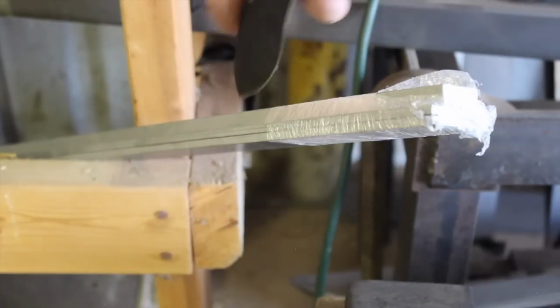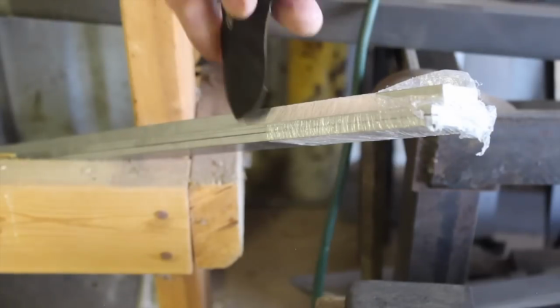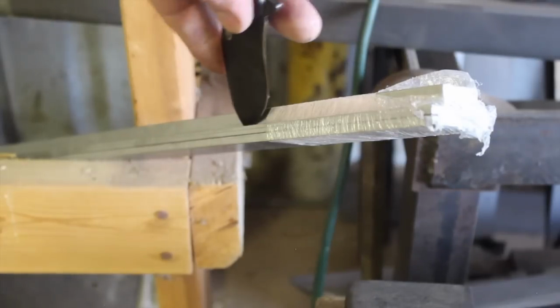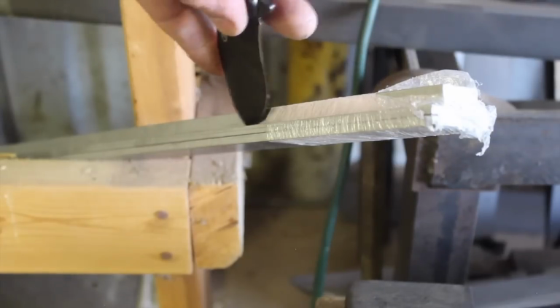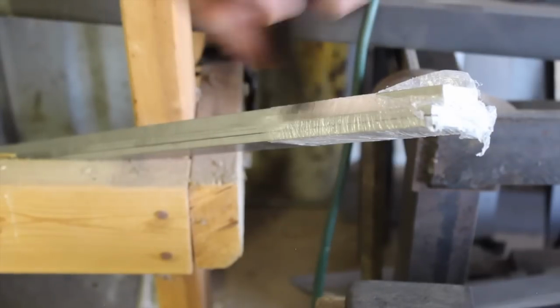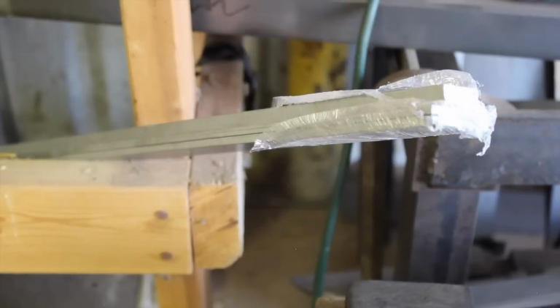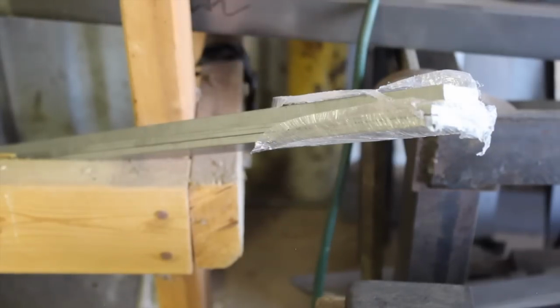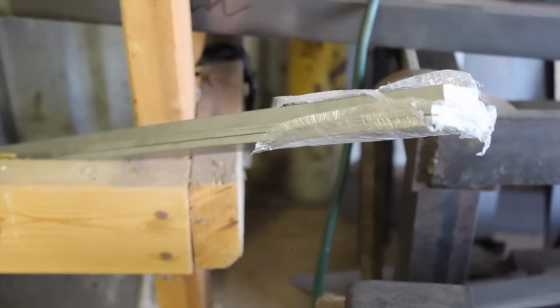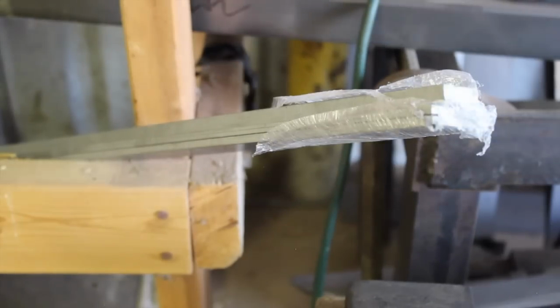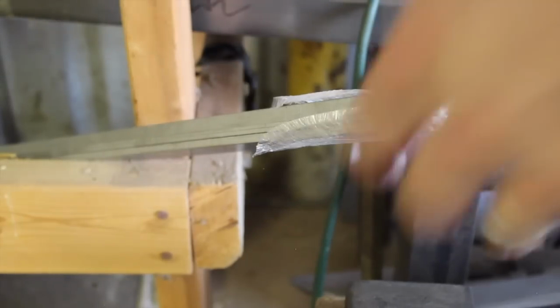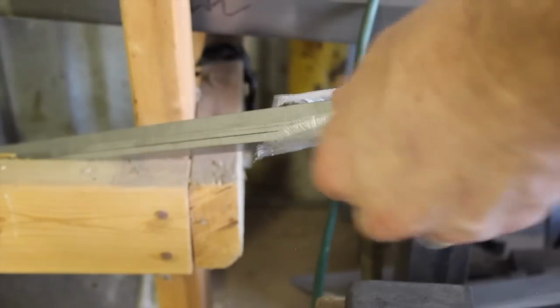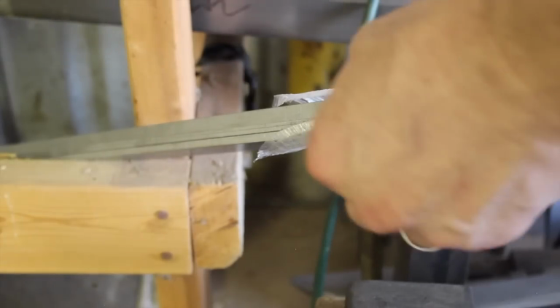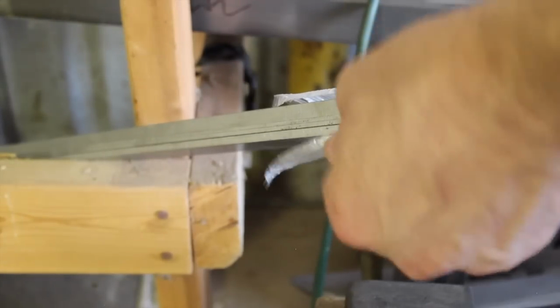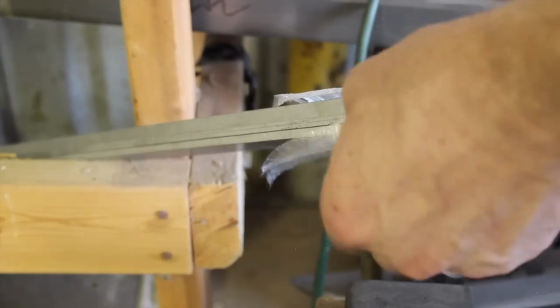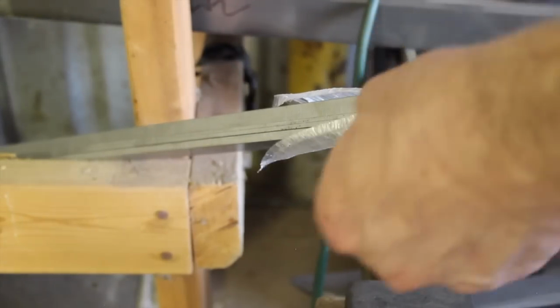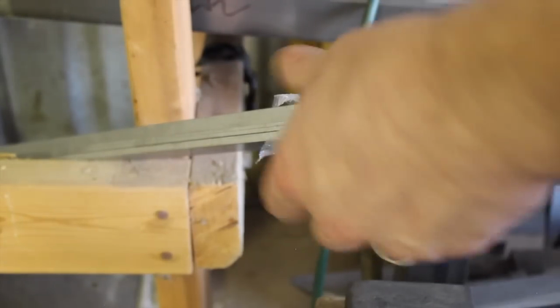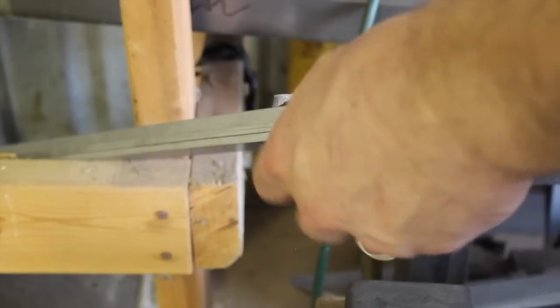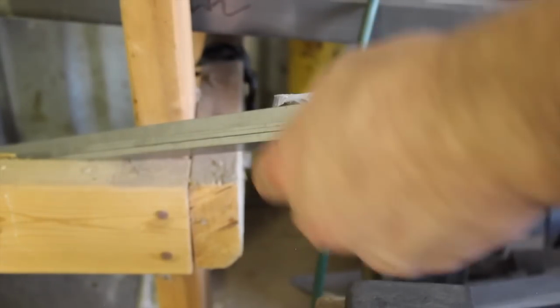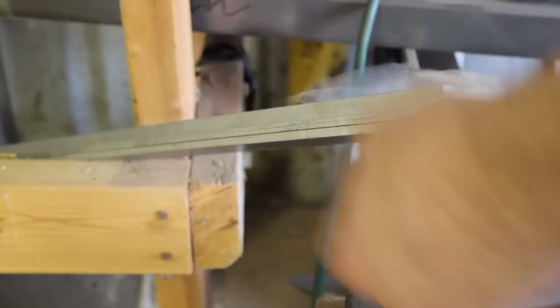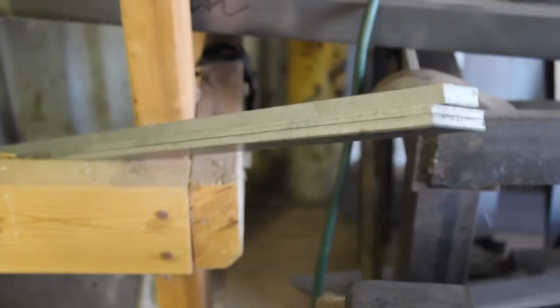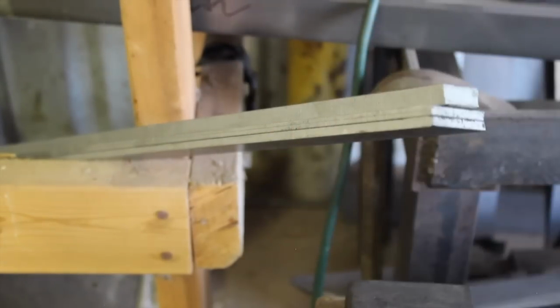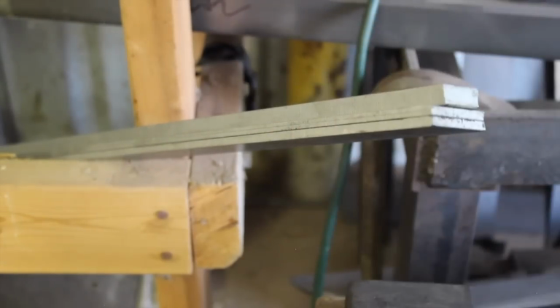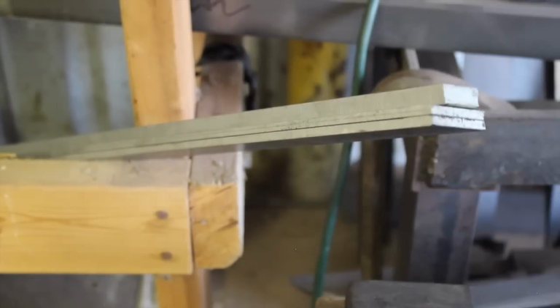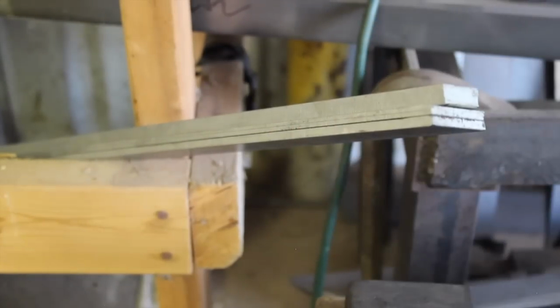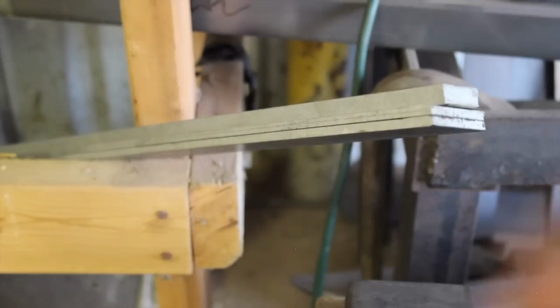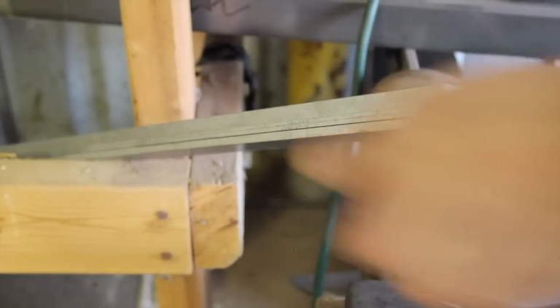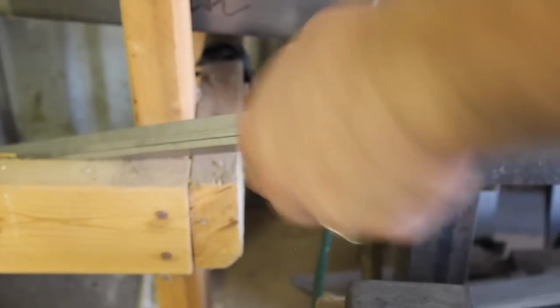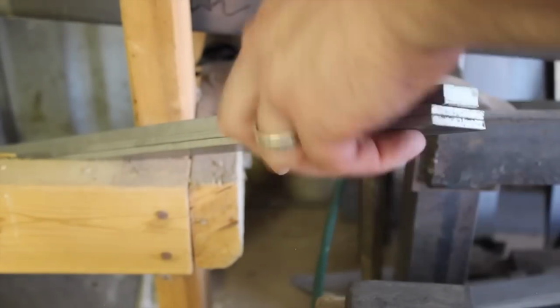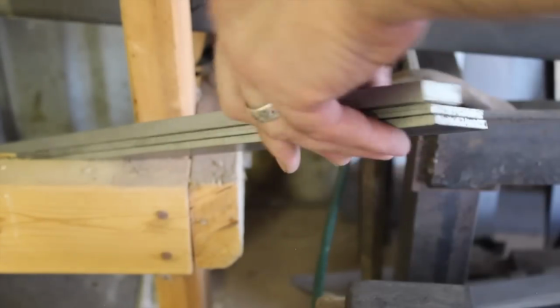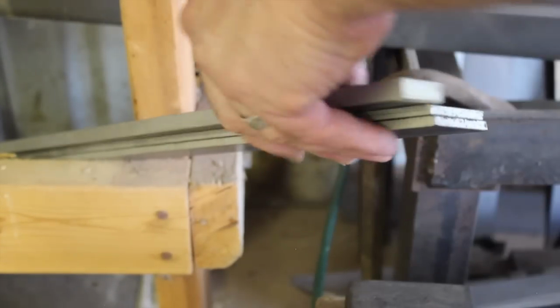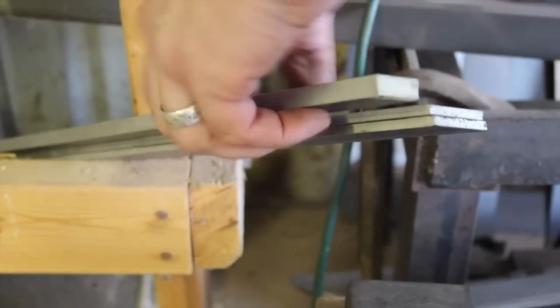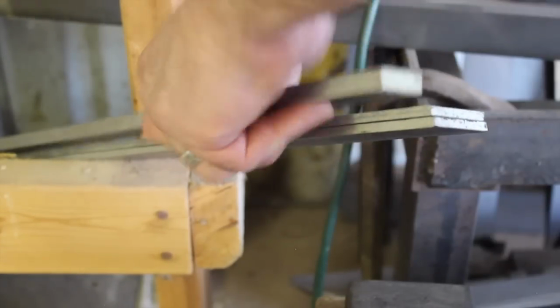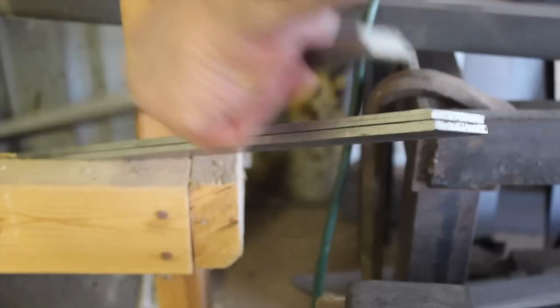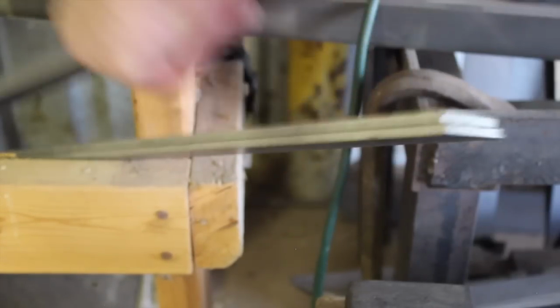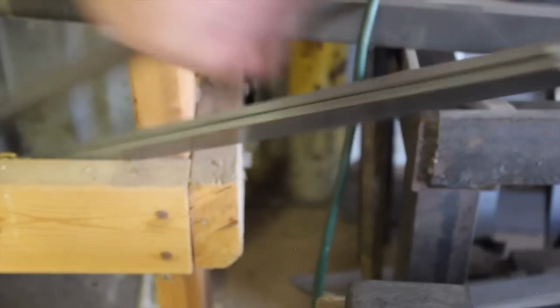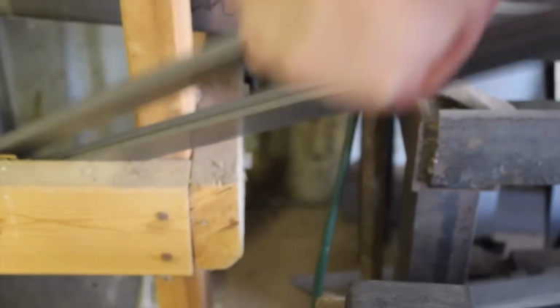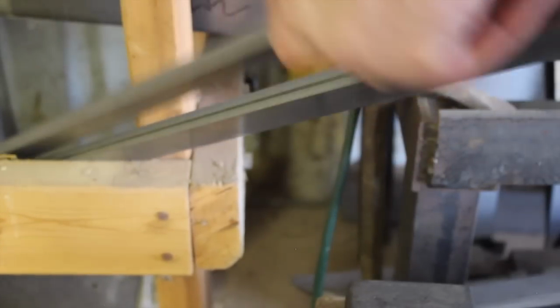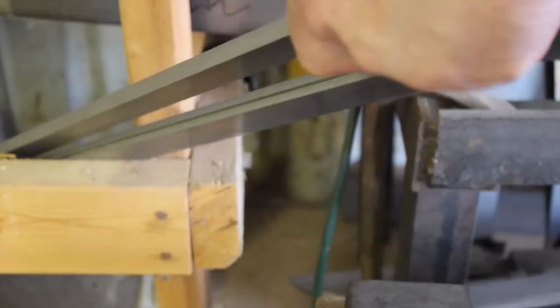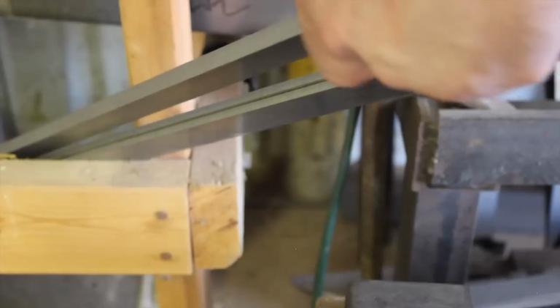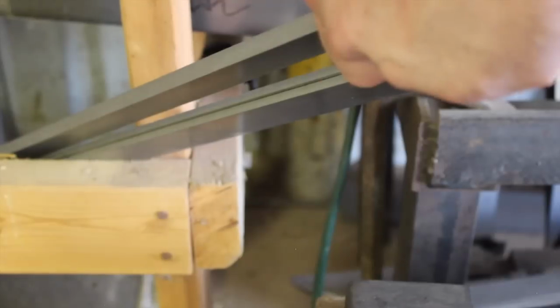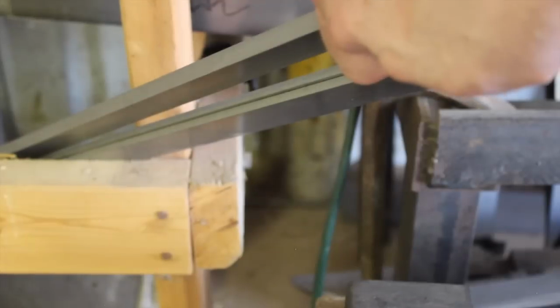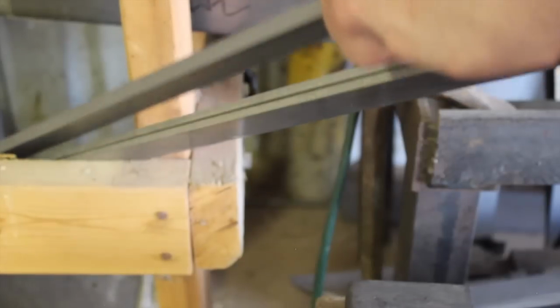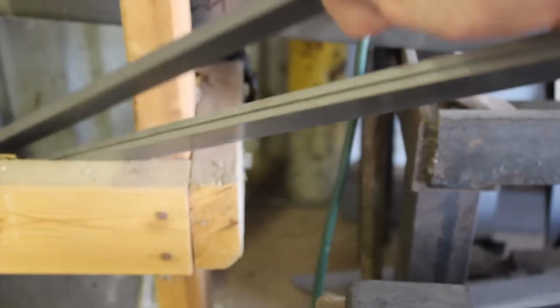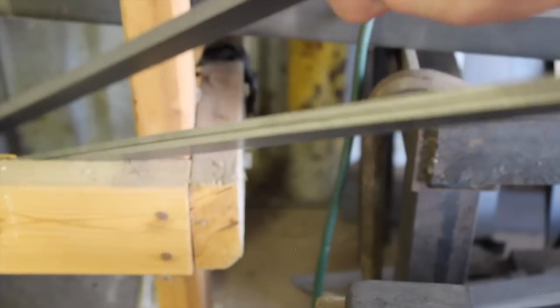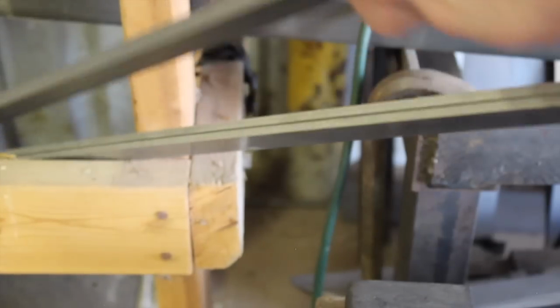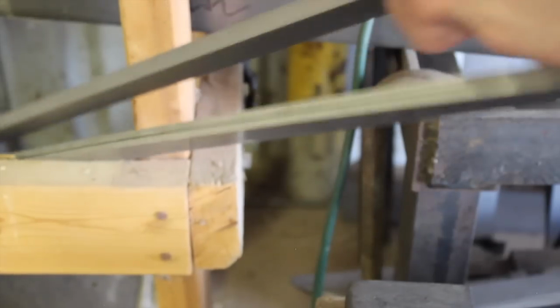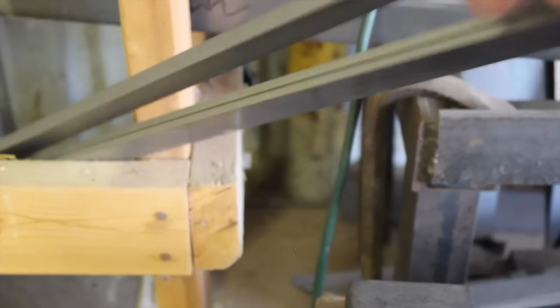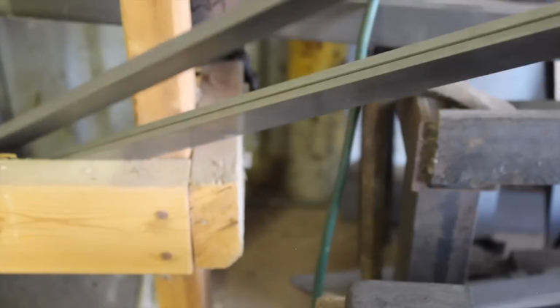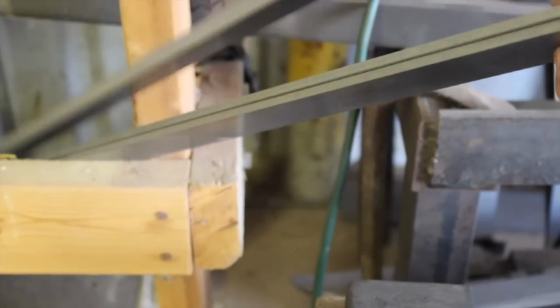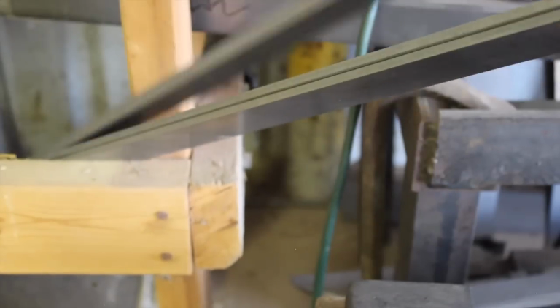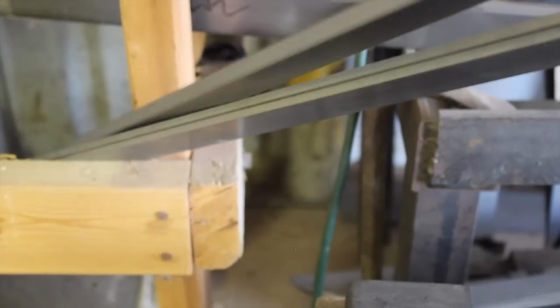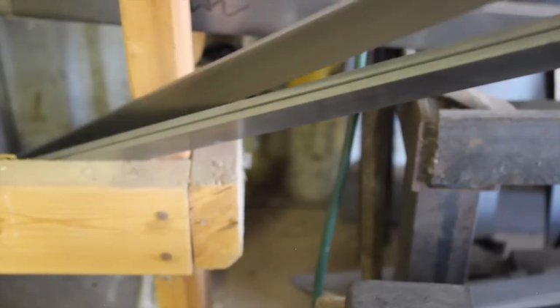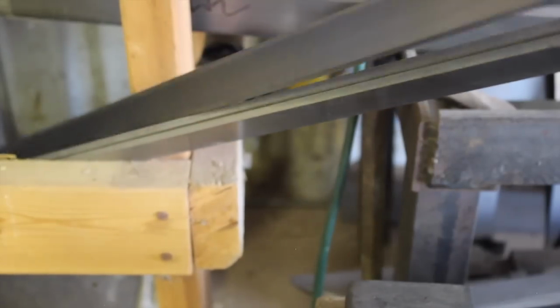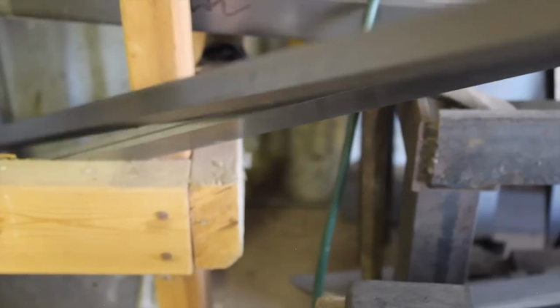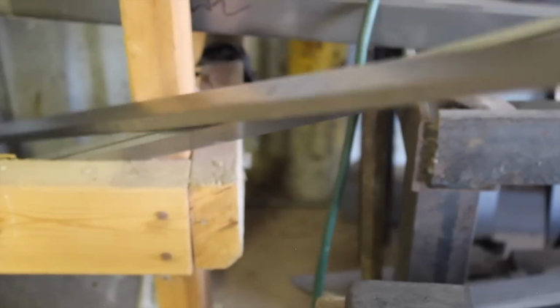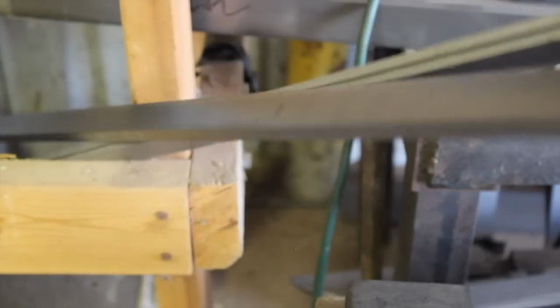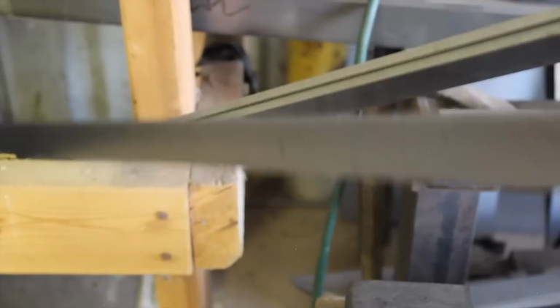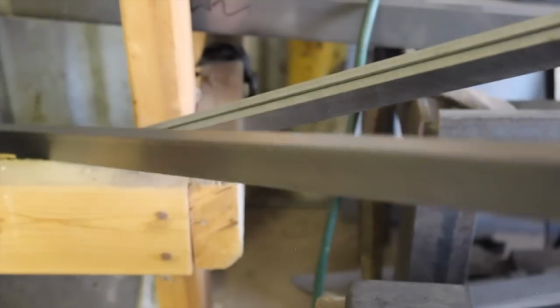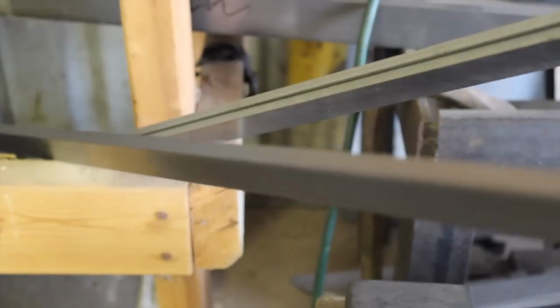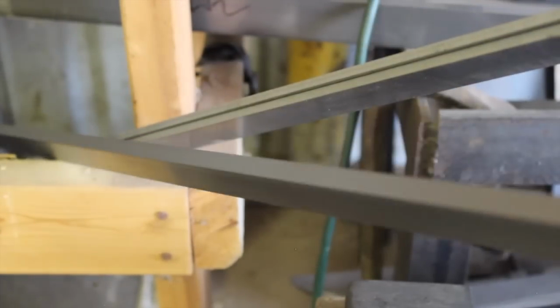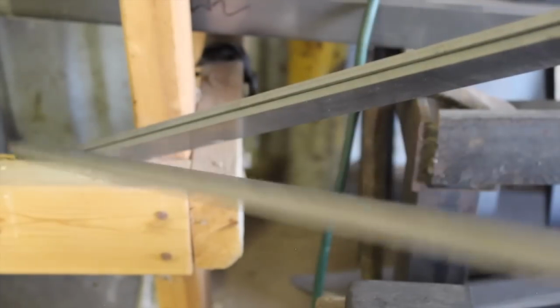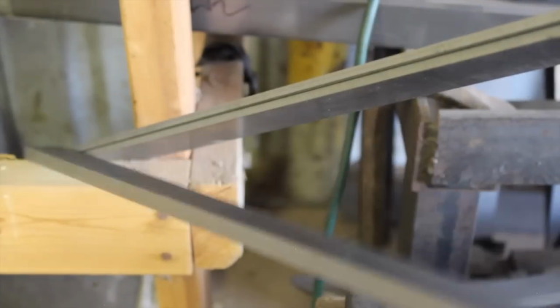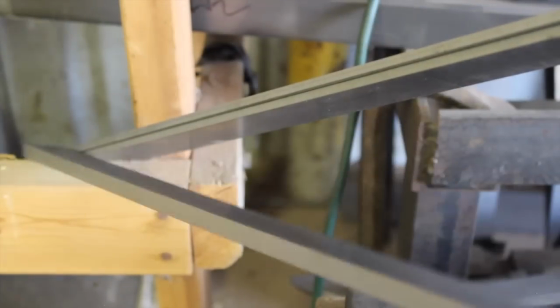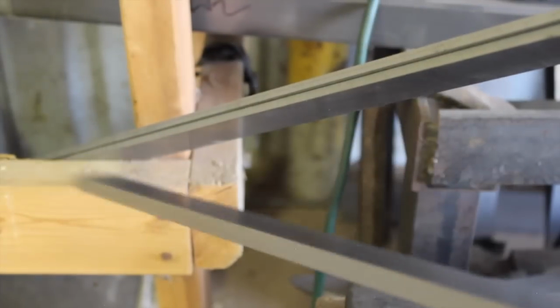Hey guys, welcome back to the shop. Thanks for being here. This week our project is an Arkansas toothpick.